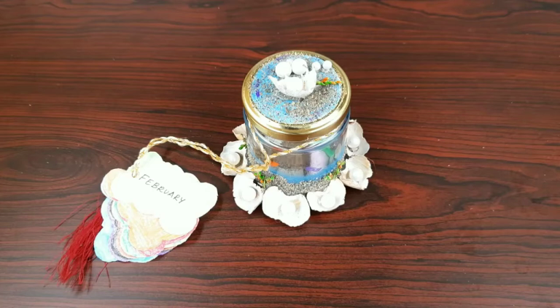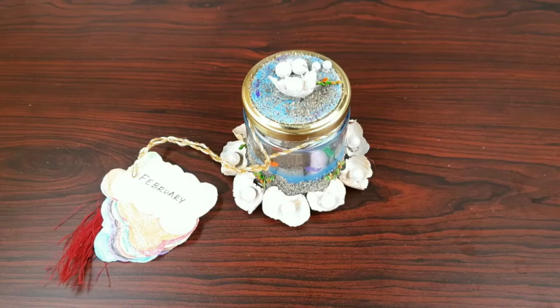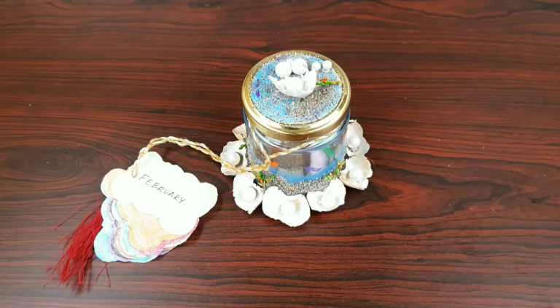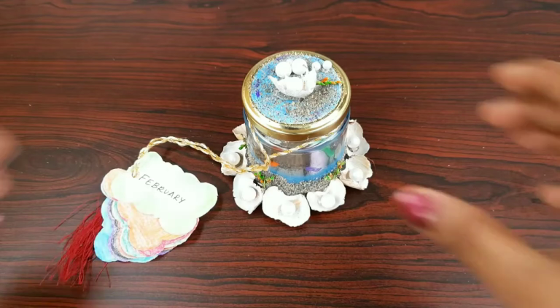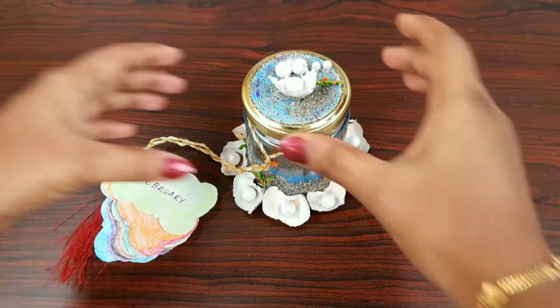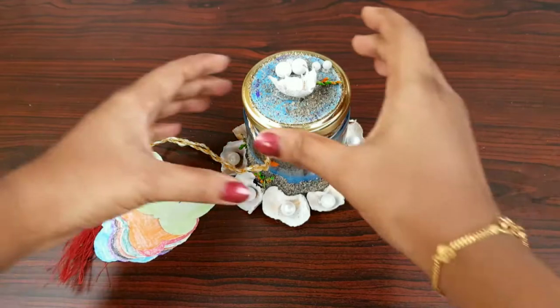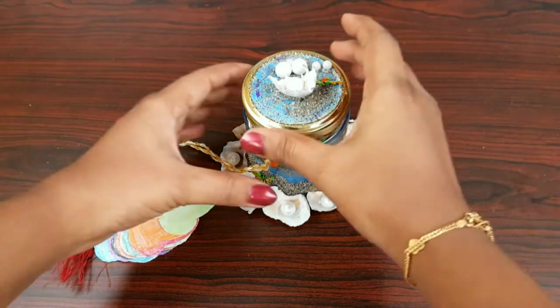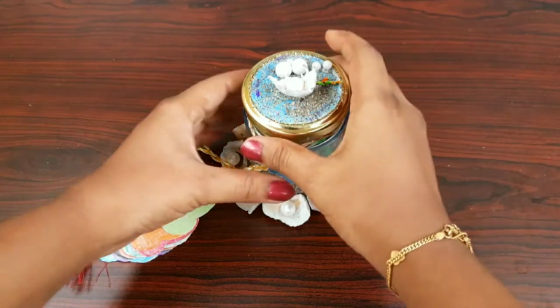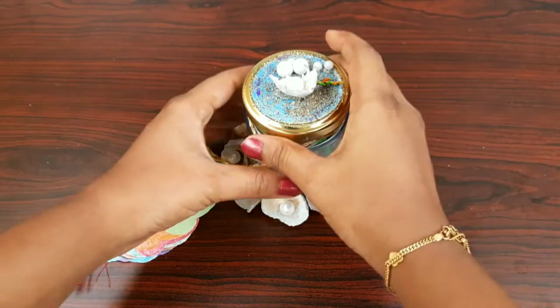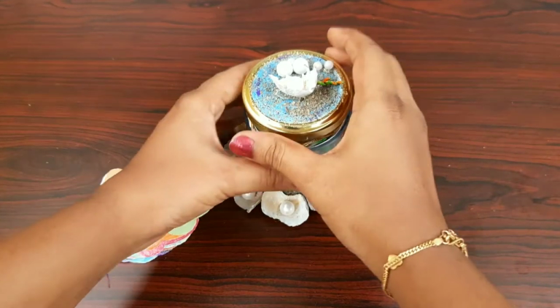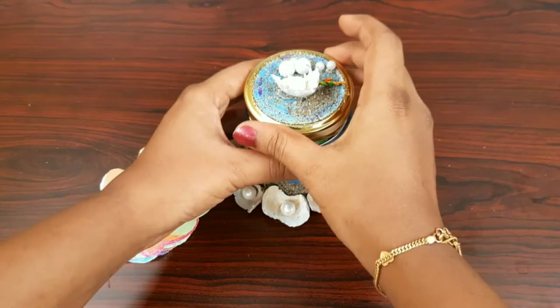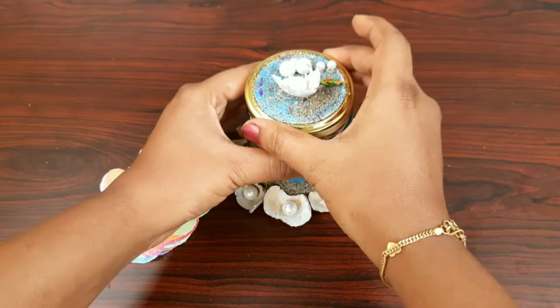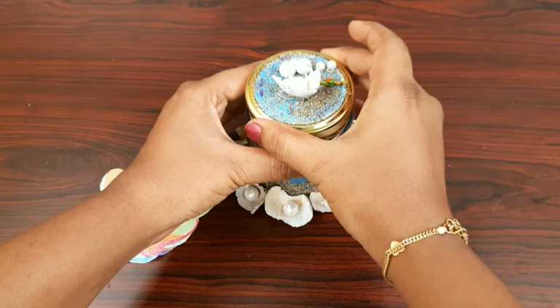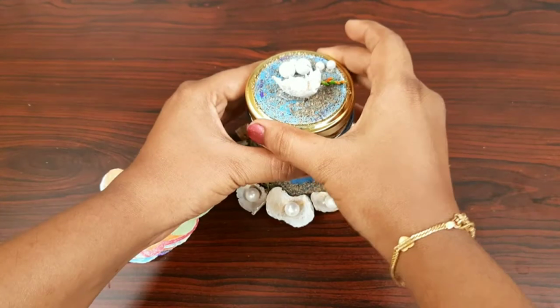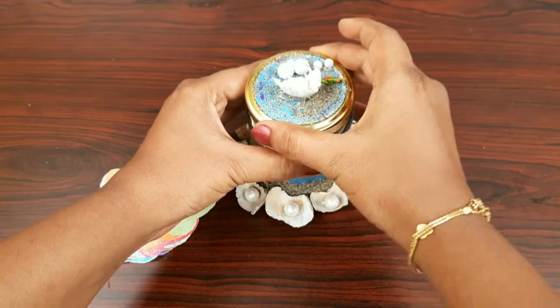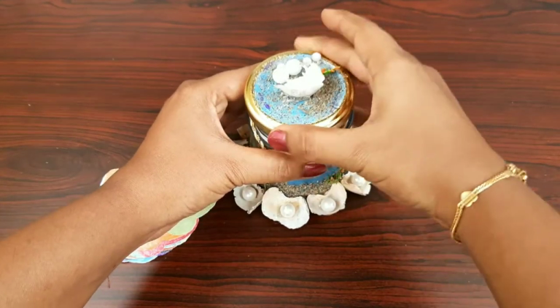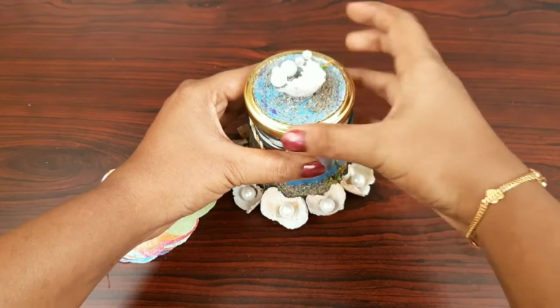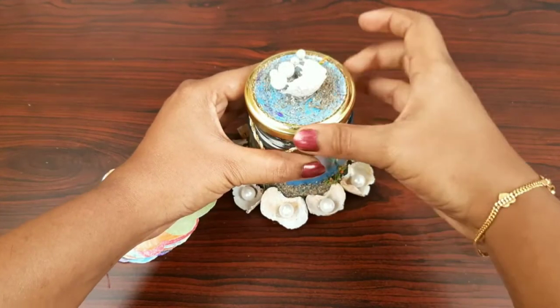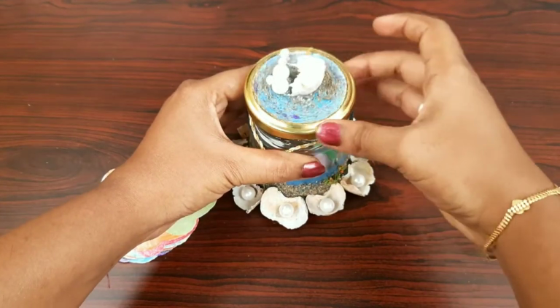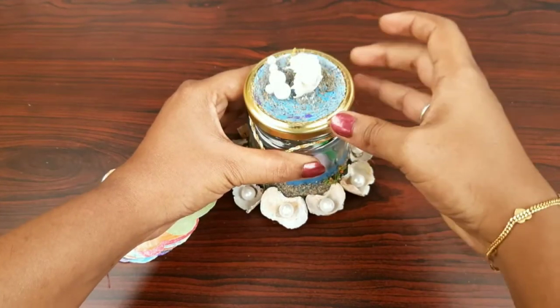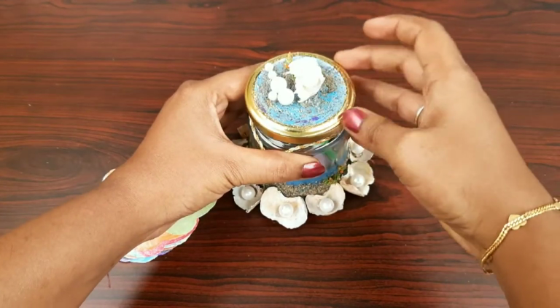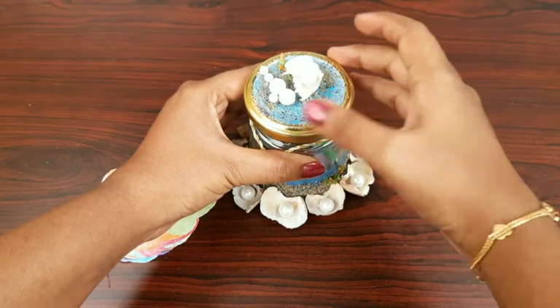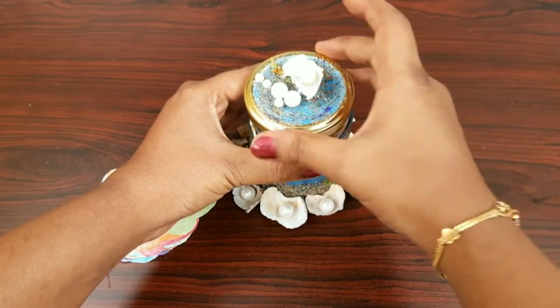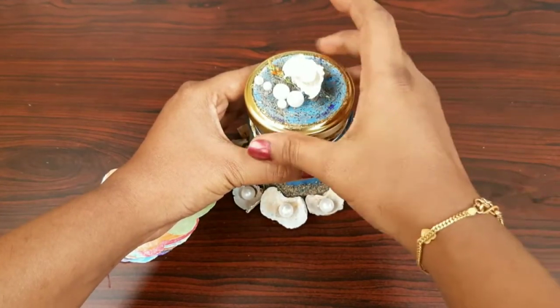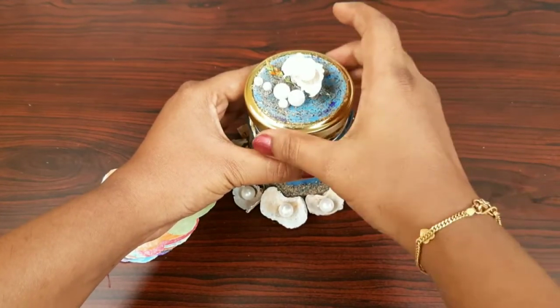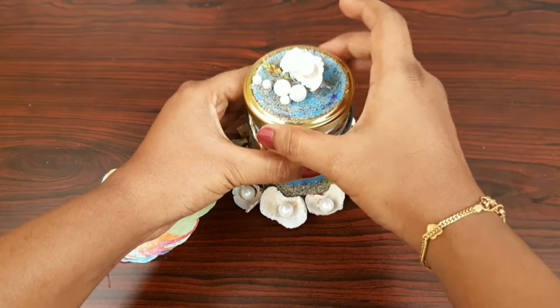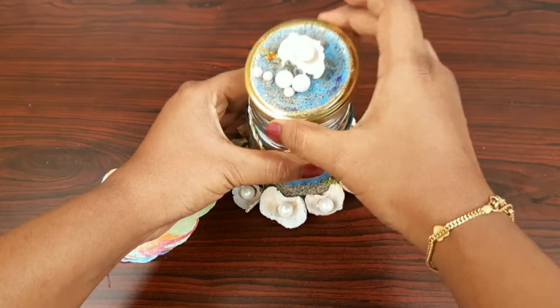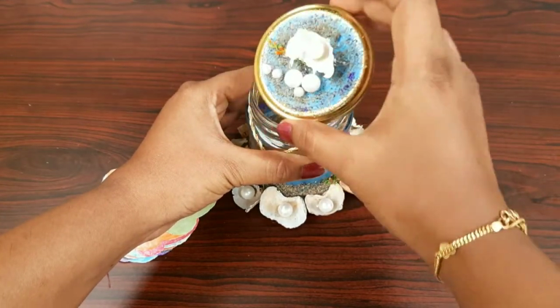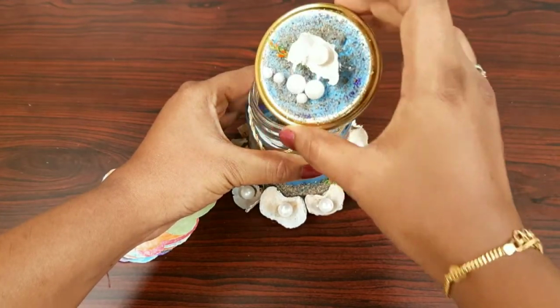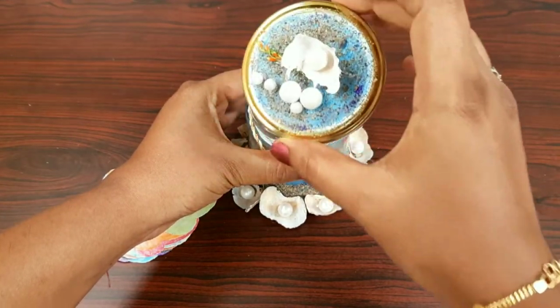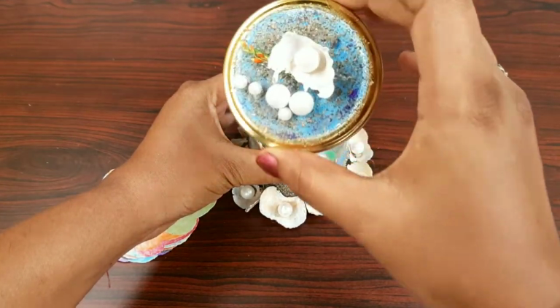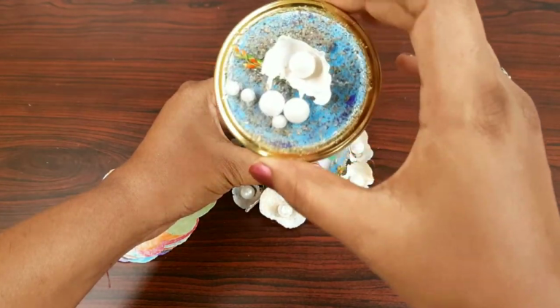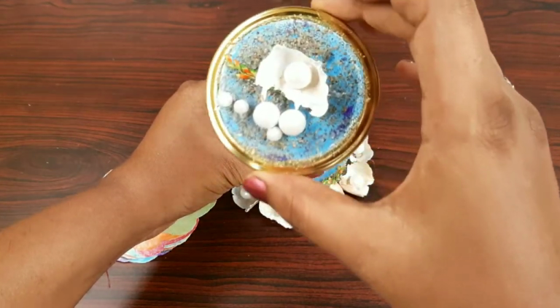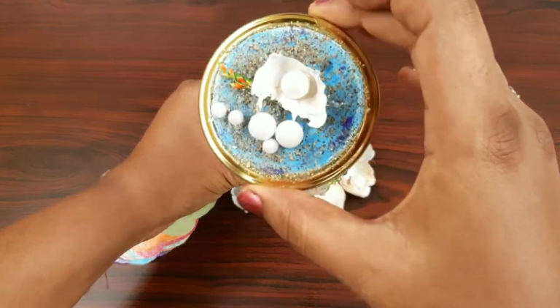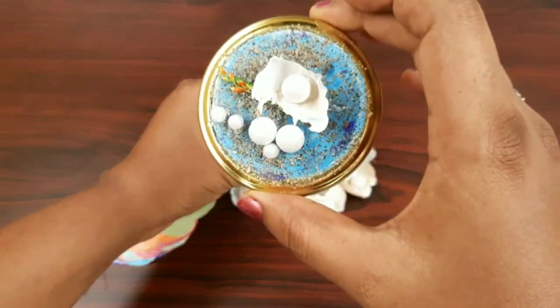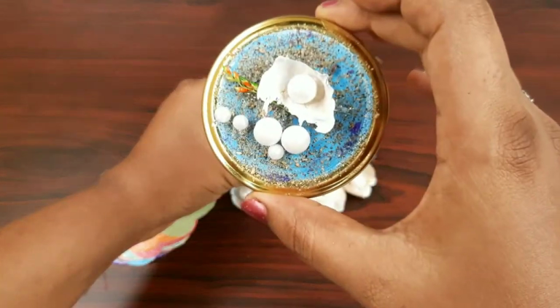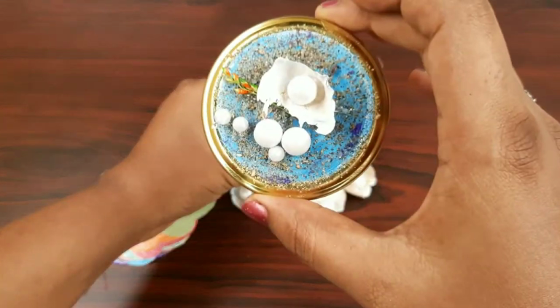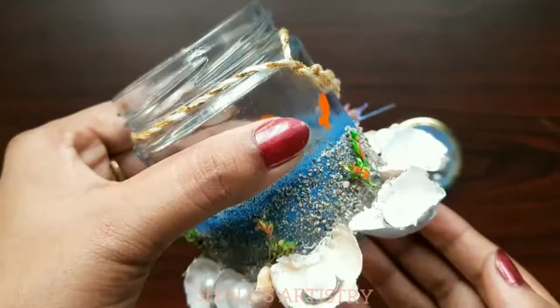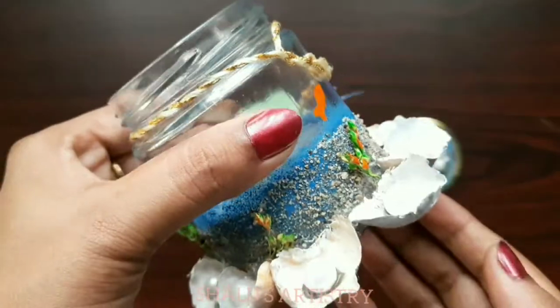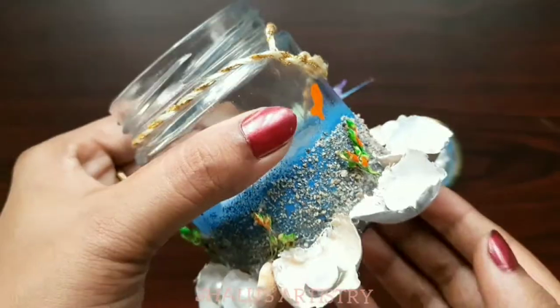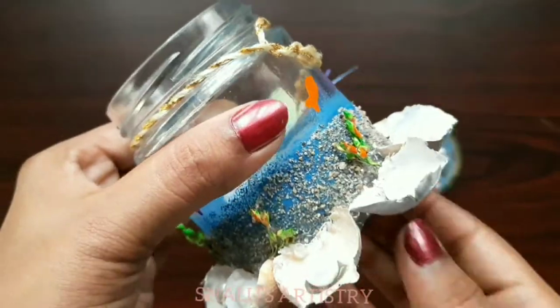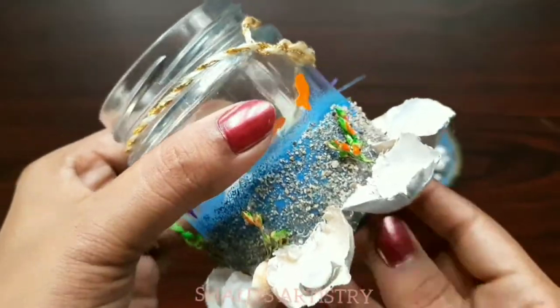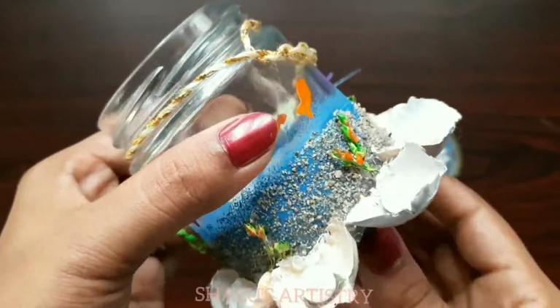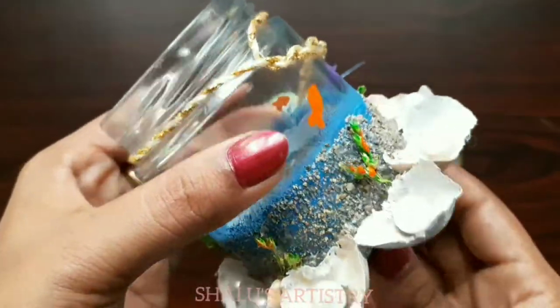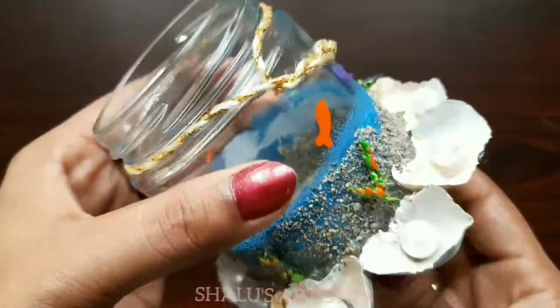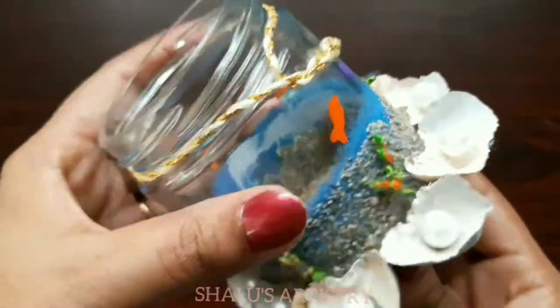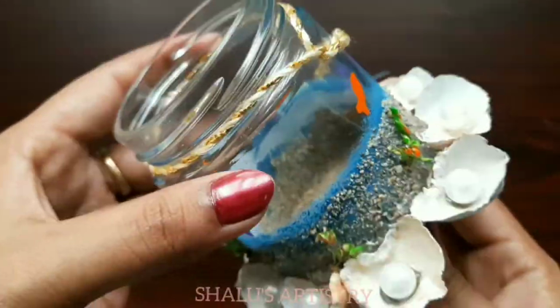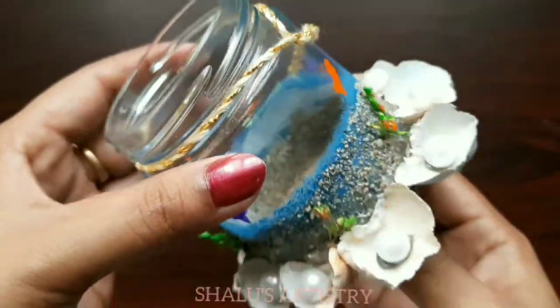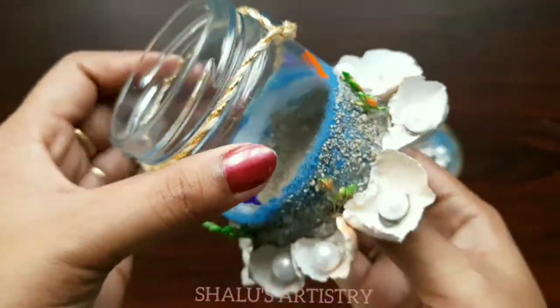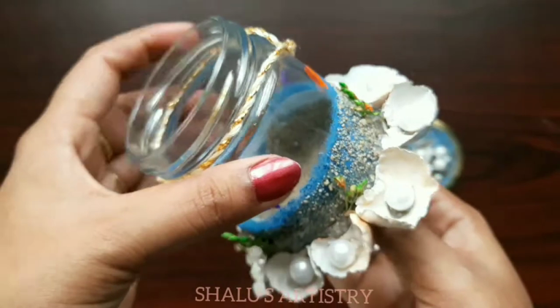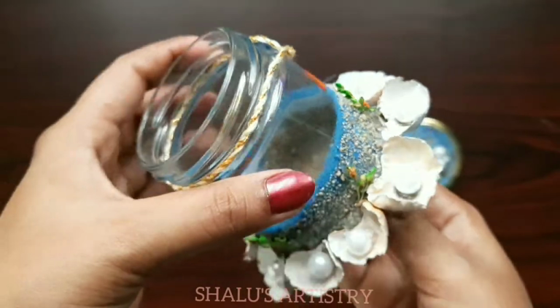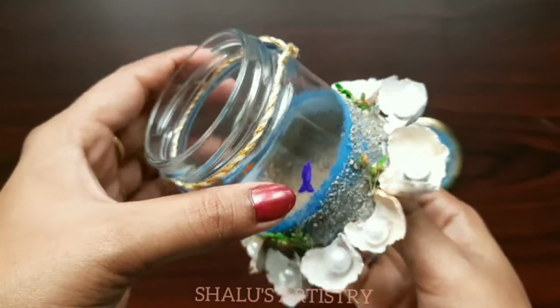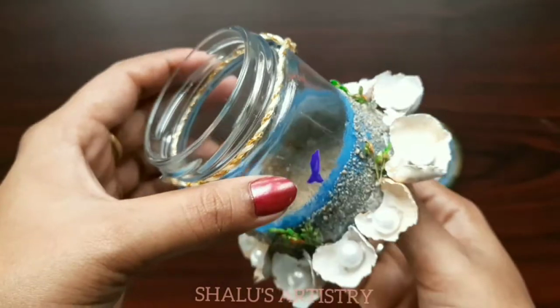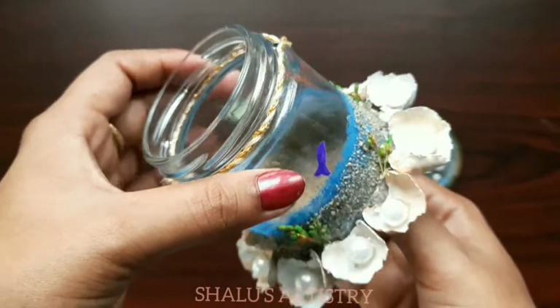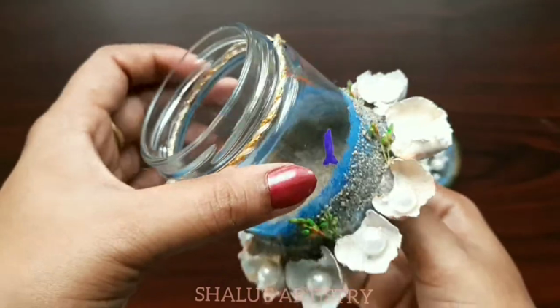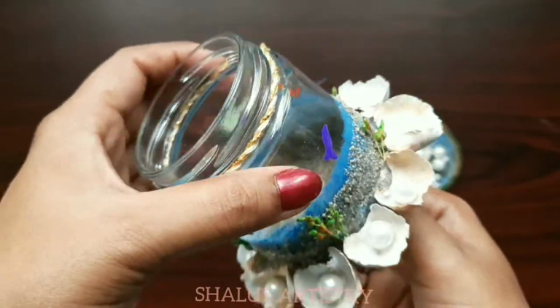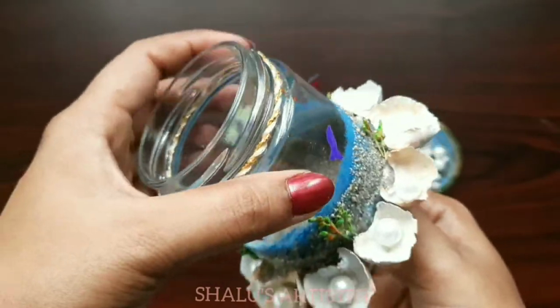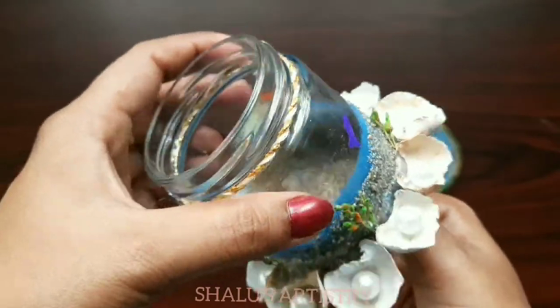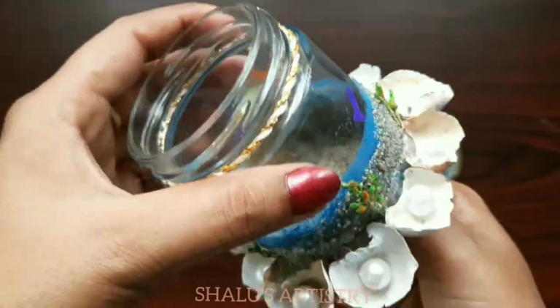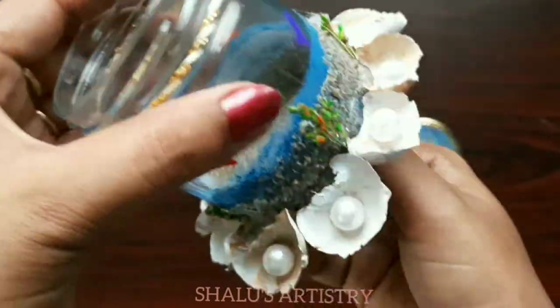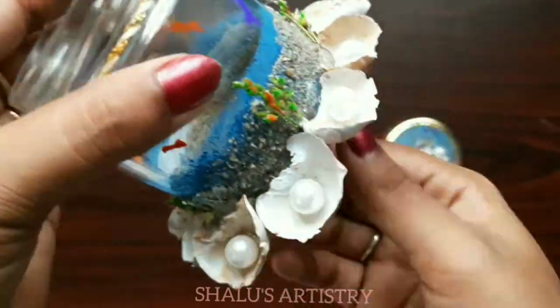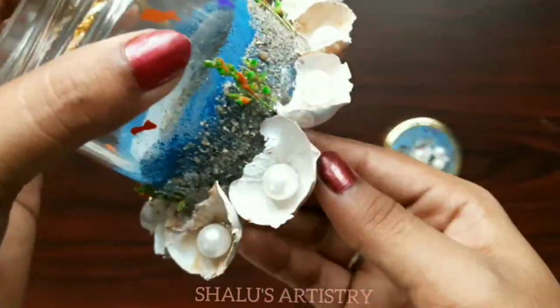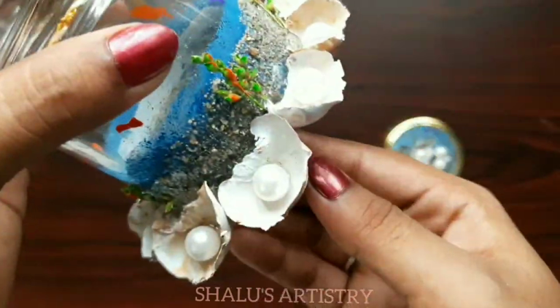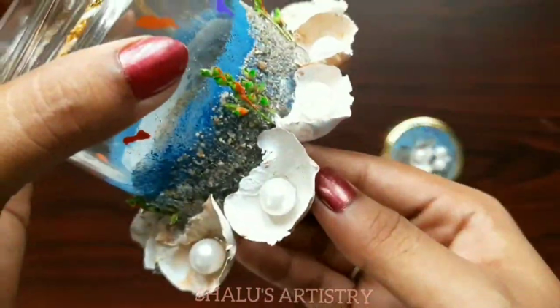Hey guys, welcome back to Shalu's Artistry. Today we are going to see how to make a mini gratitude jar using a glass jar and coconut caps.